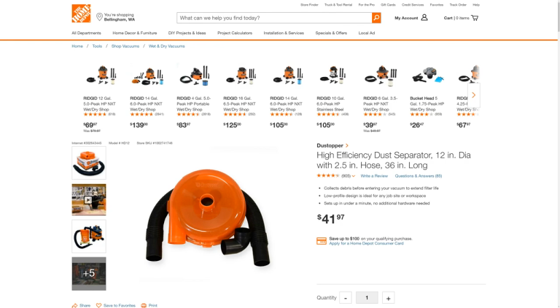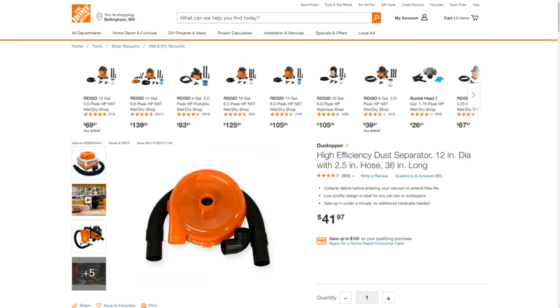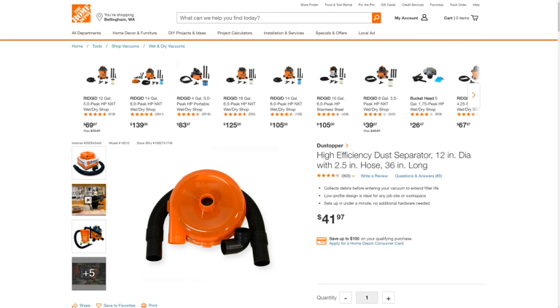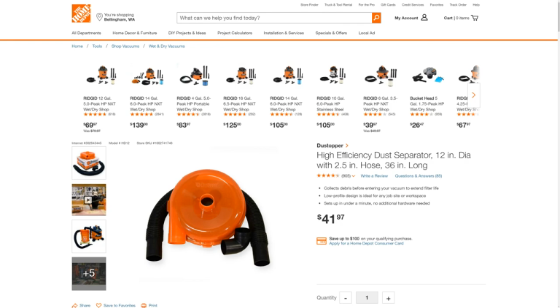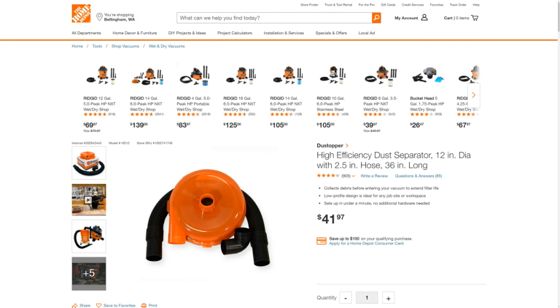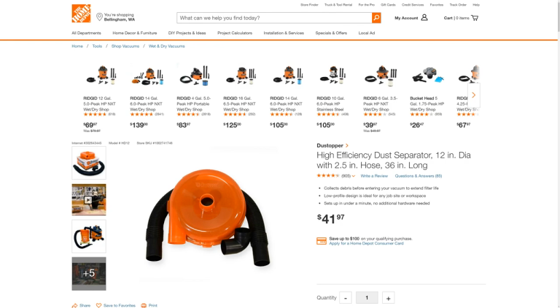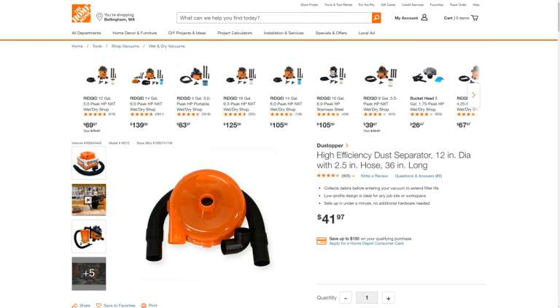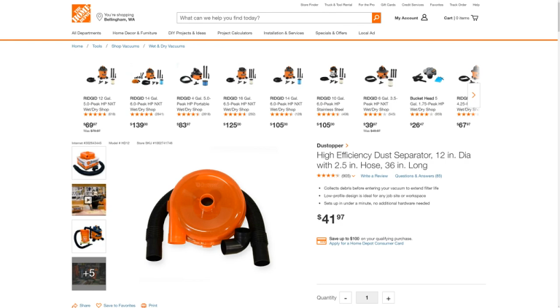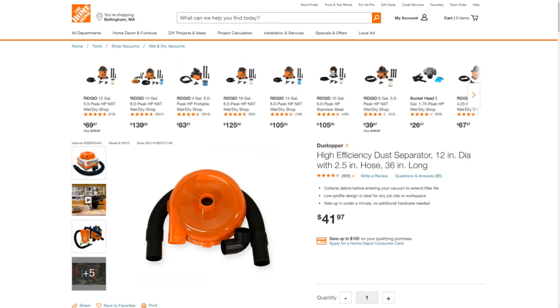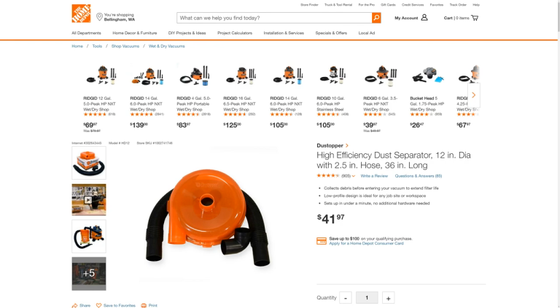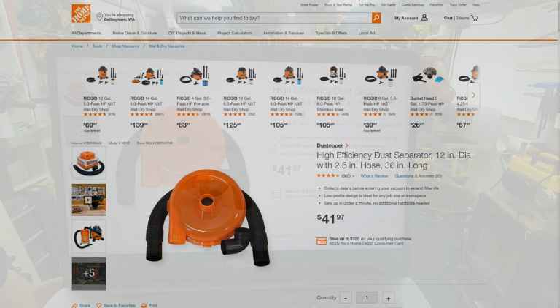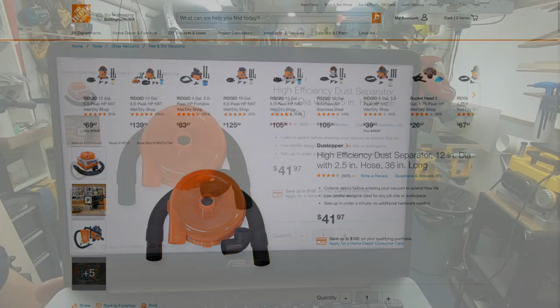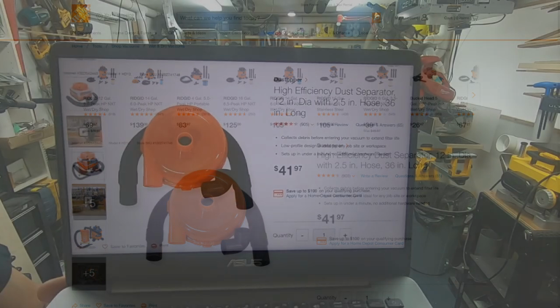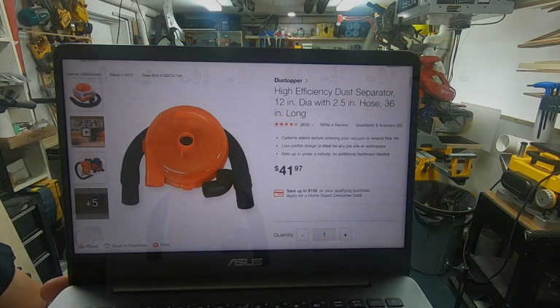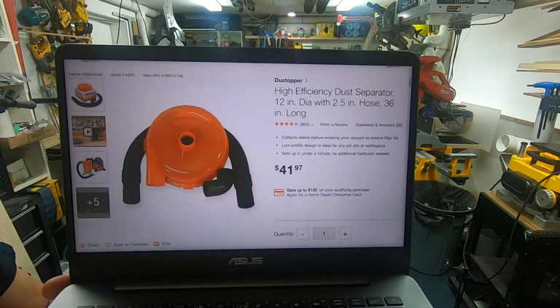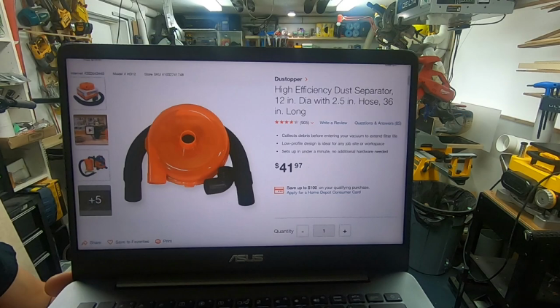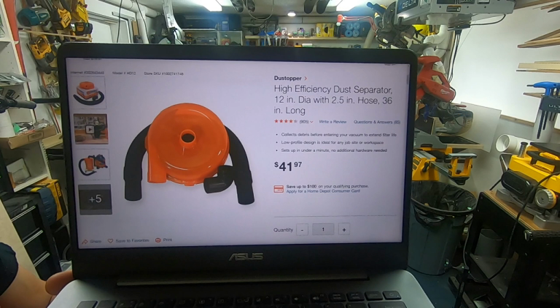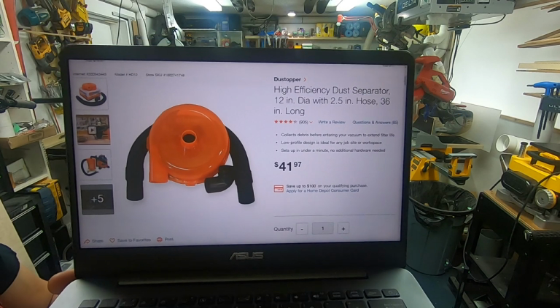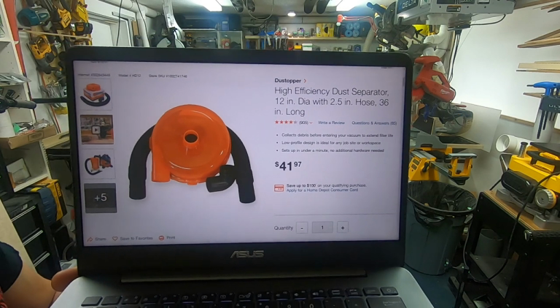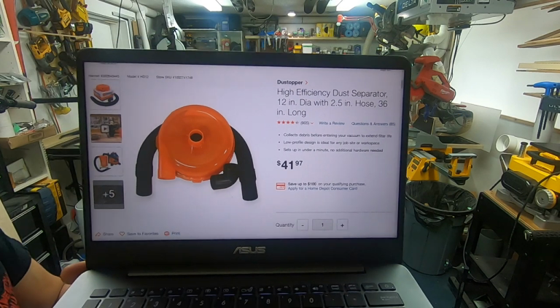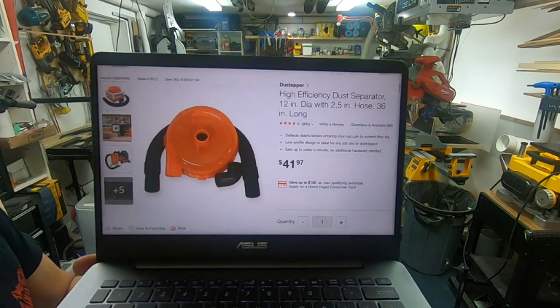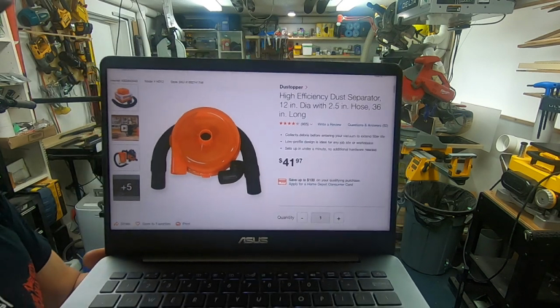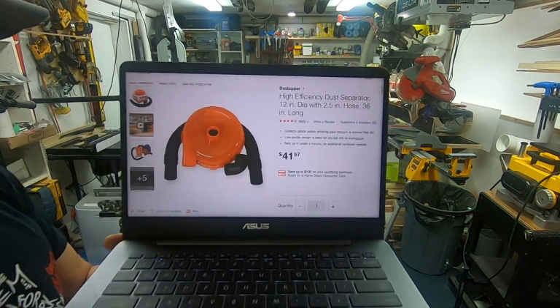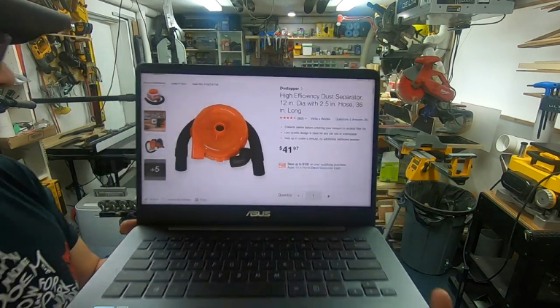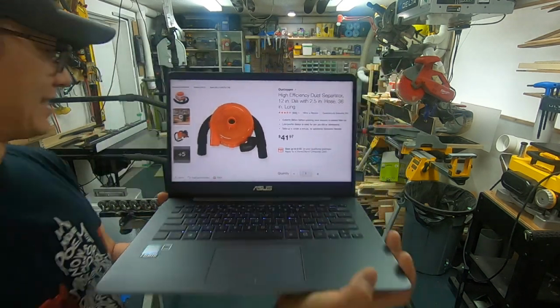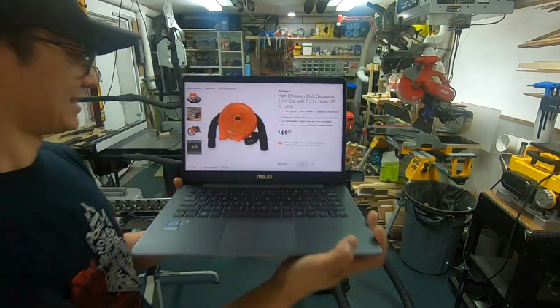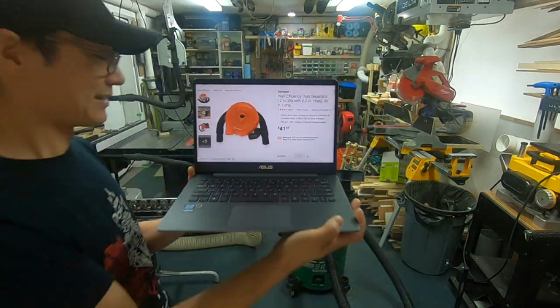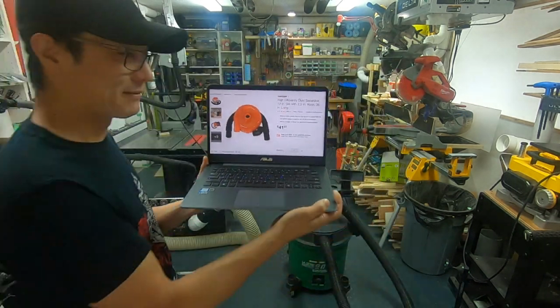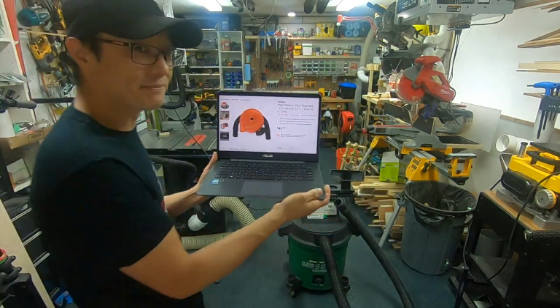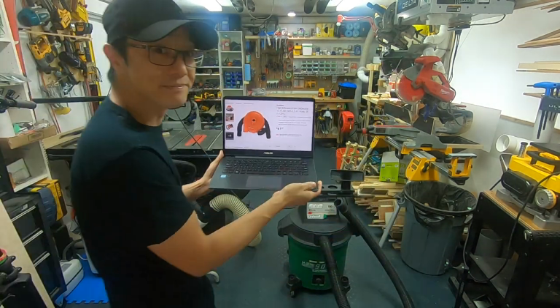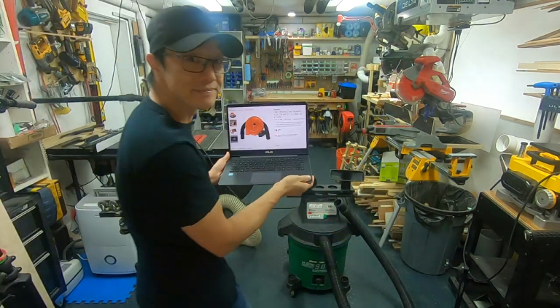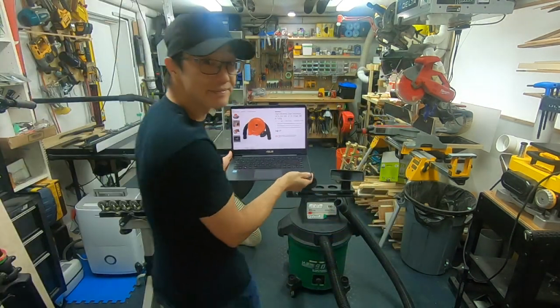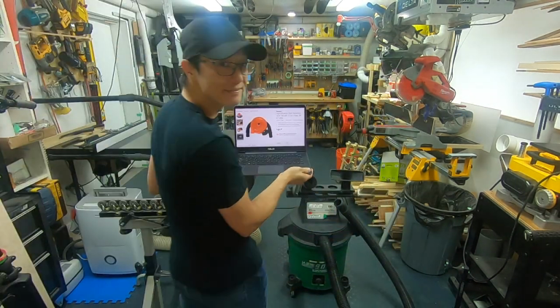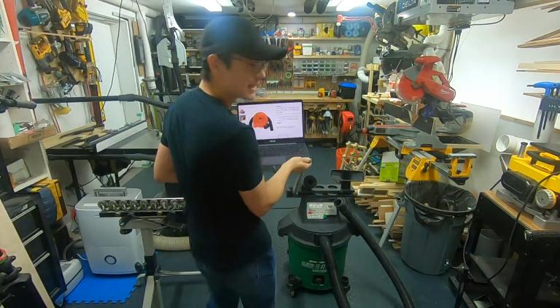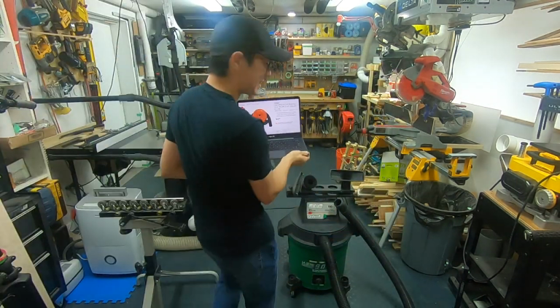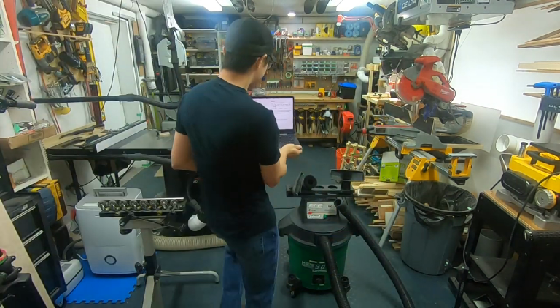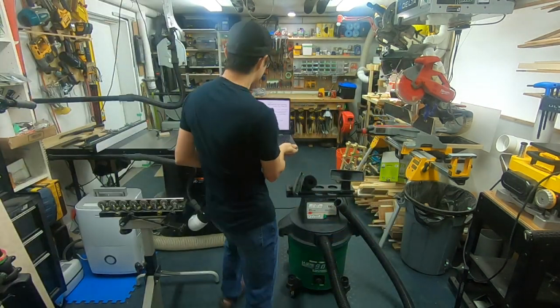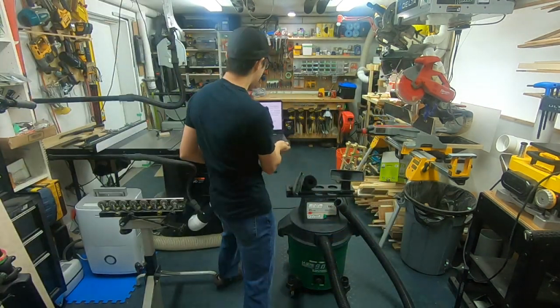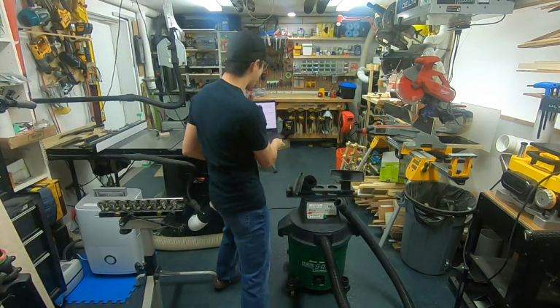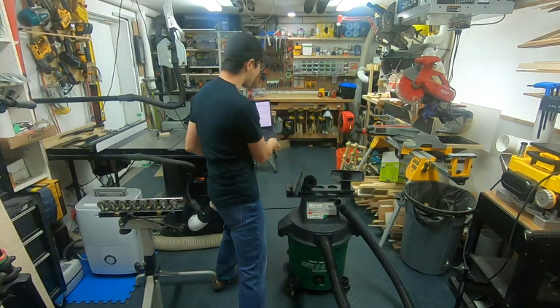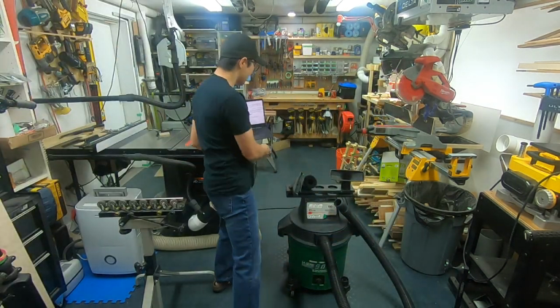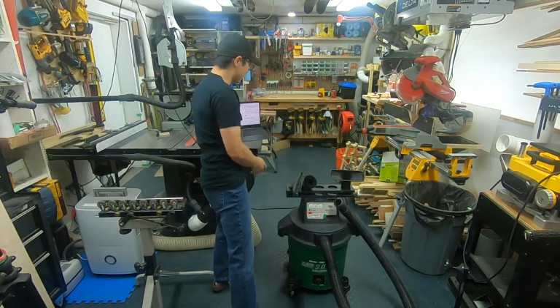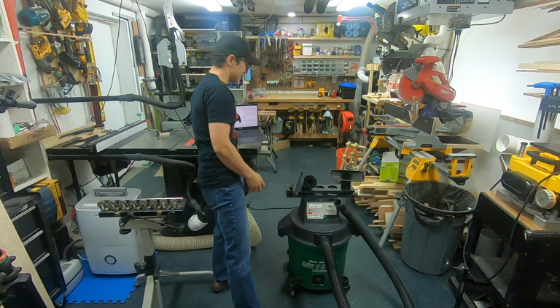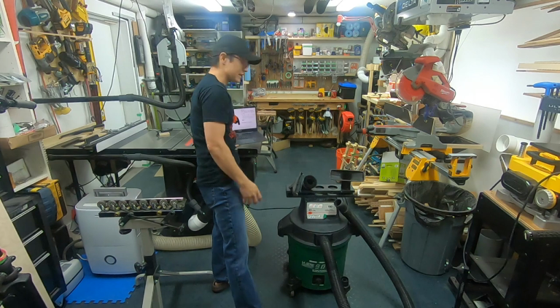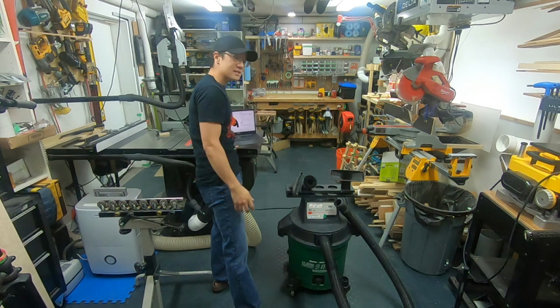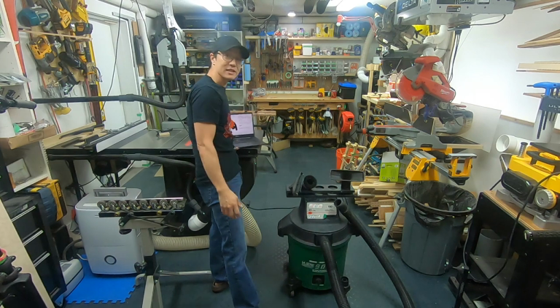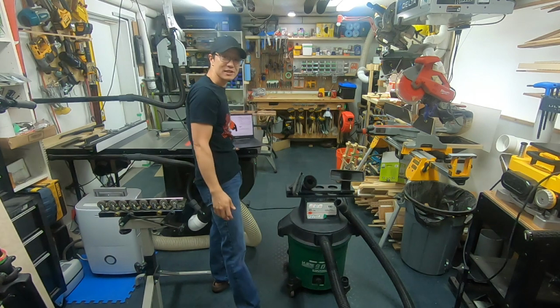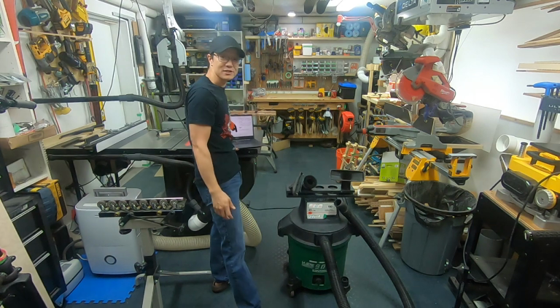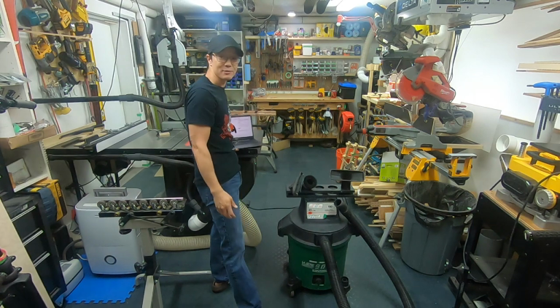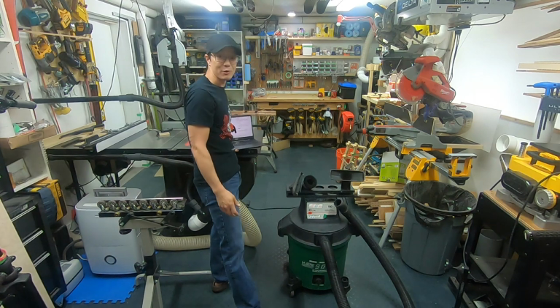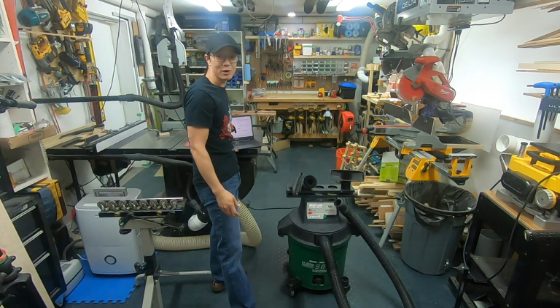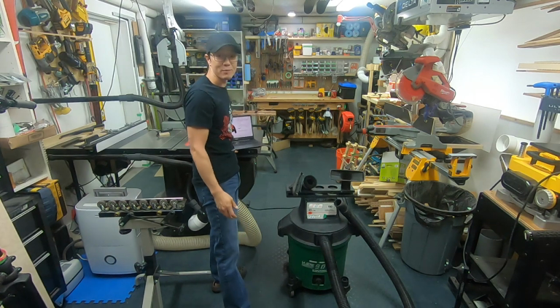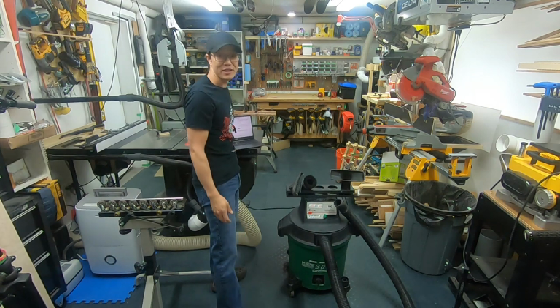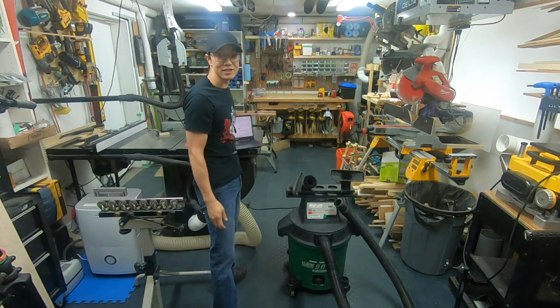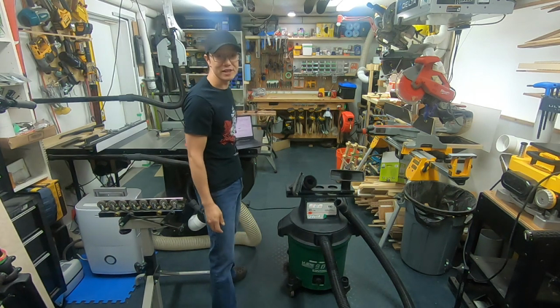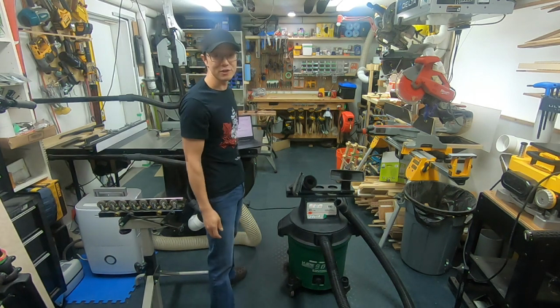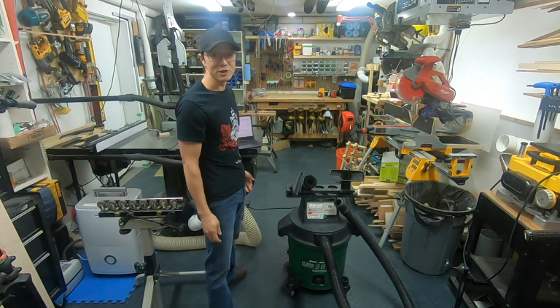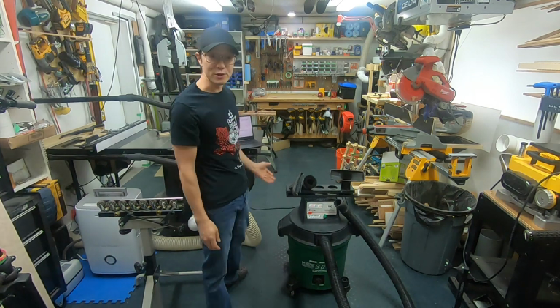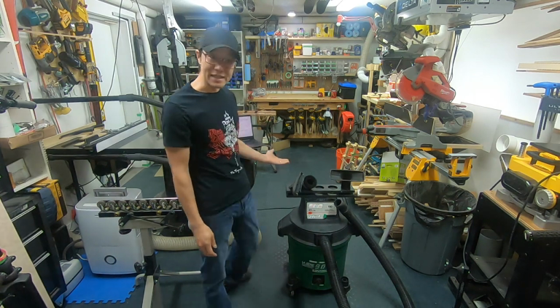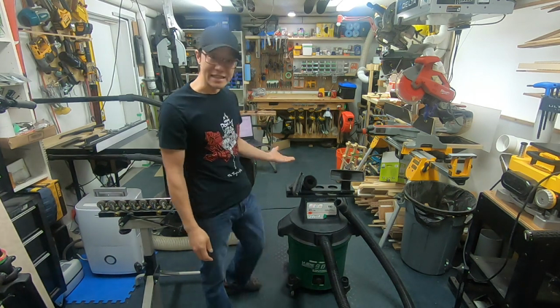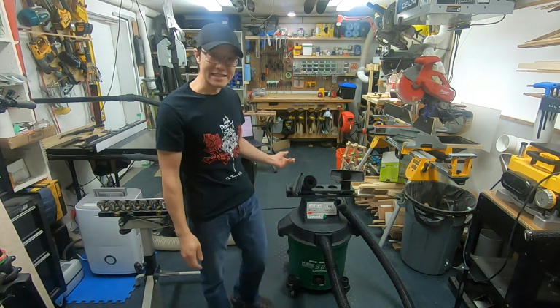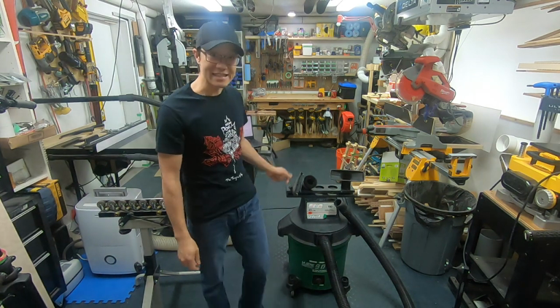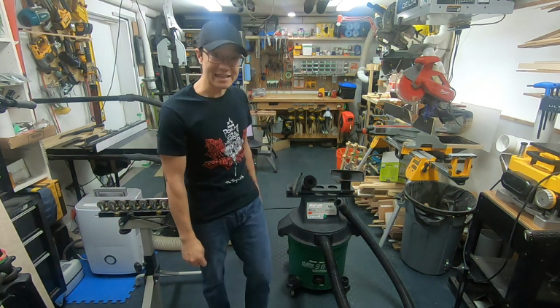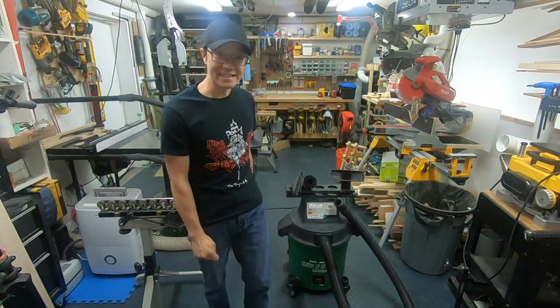It's available only at Home Depot in the U.S. Let's take this to my workbench and I'll show you the insides.